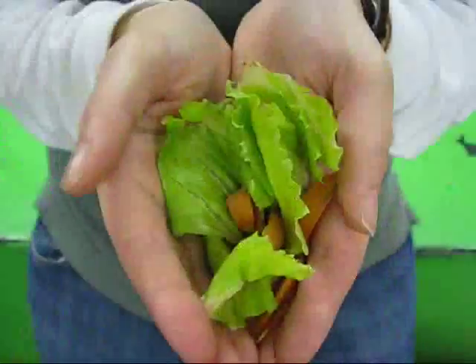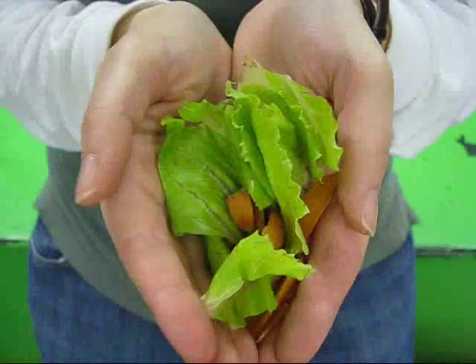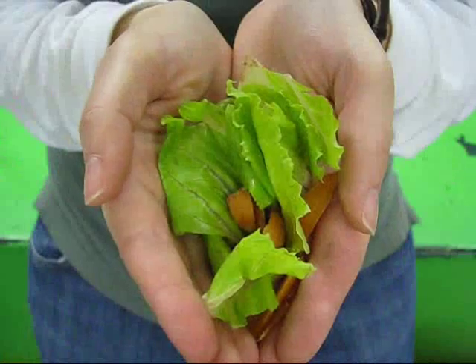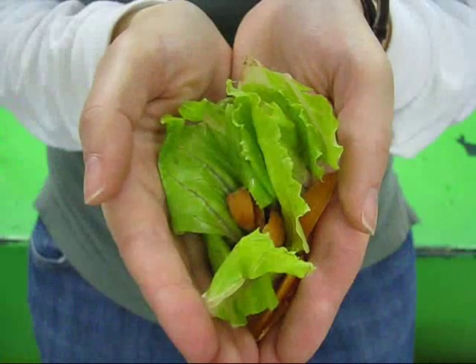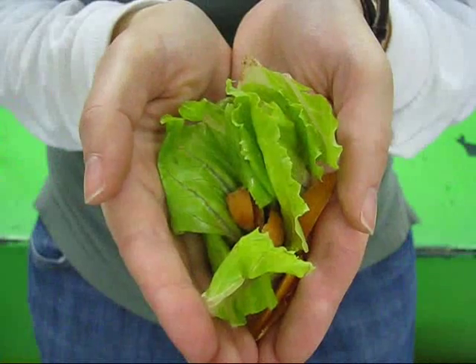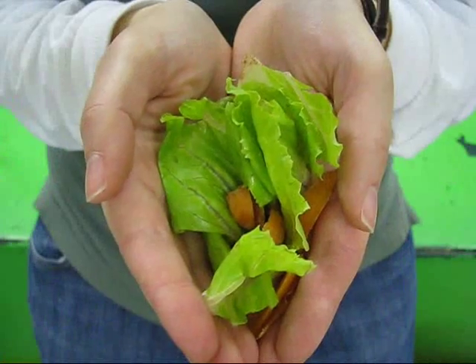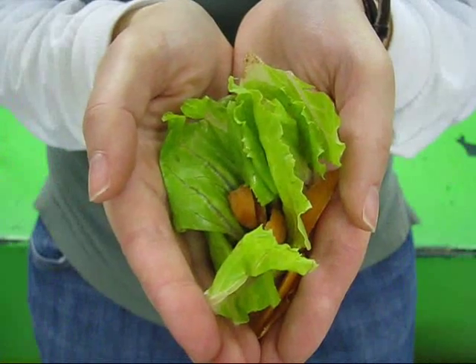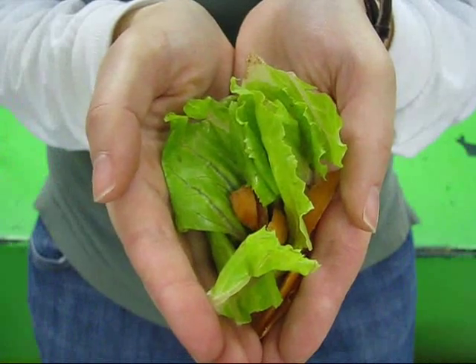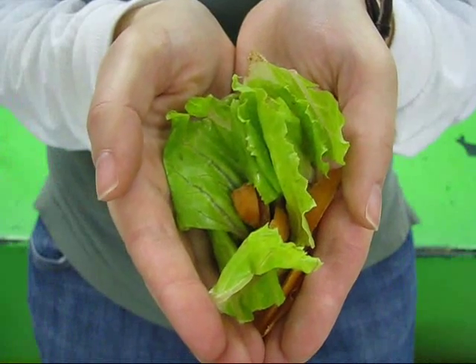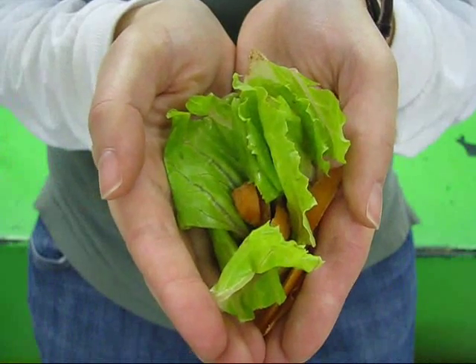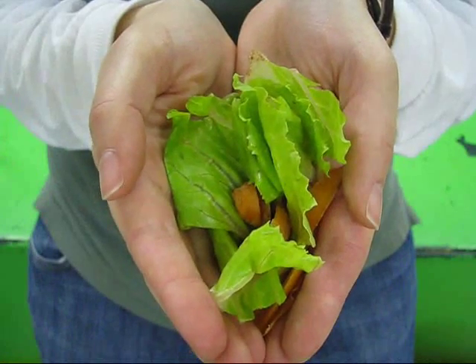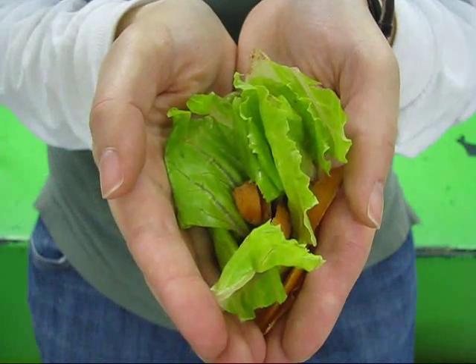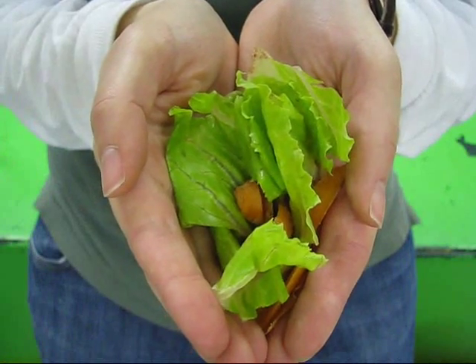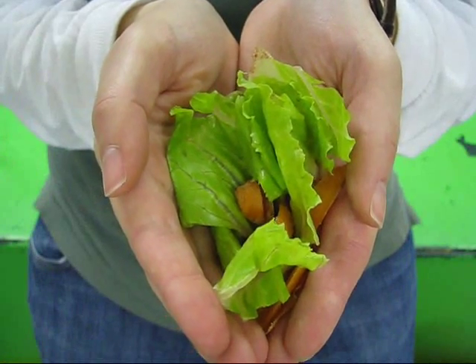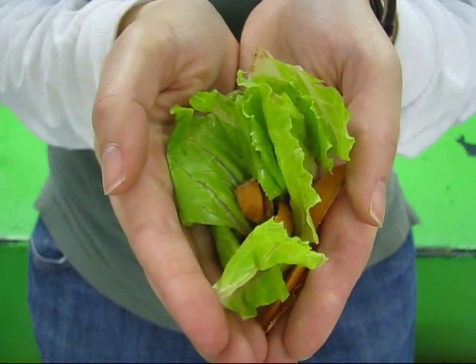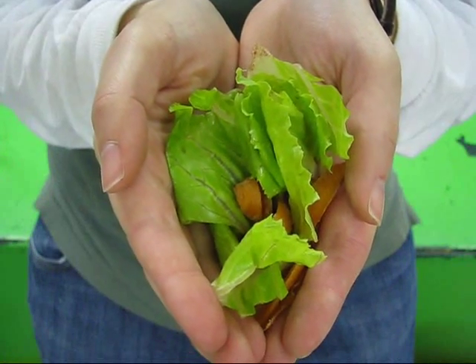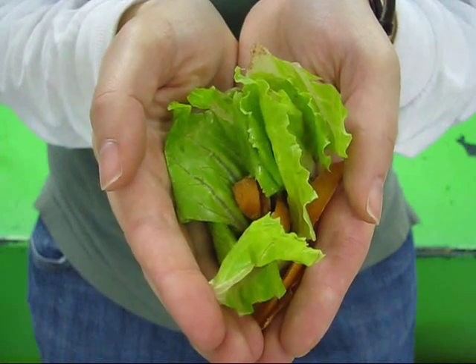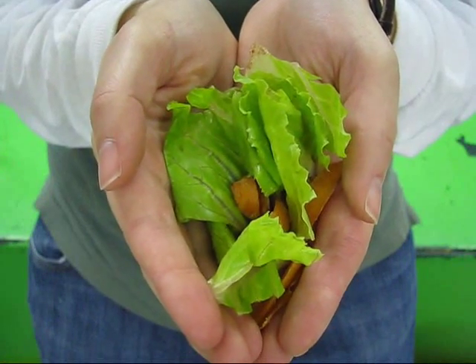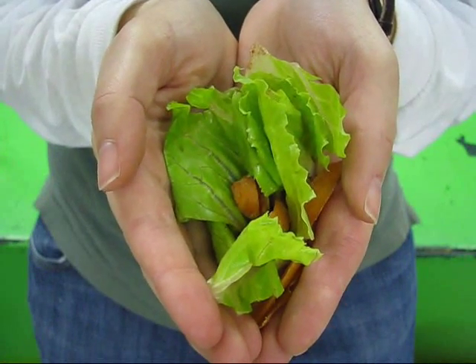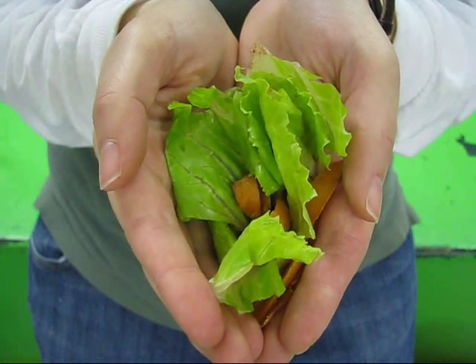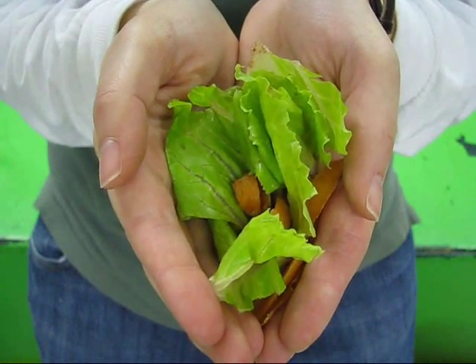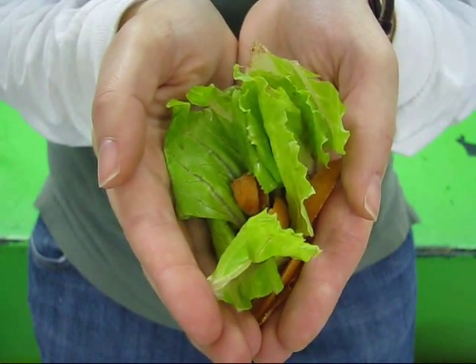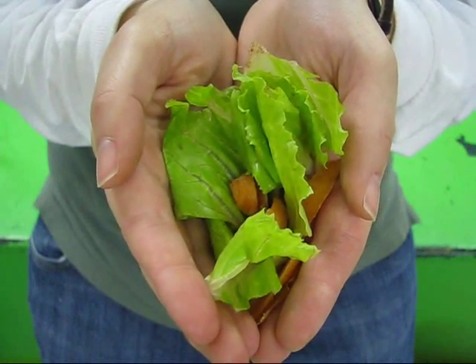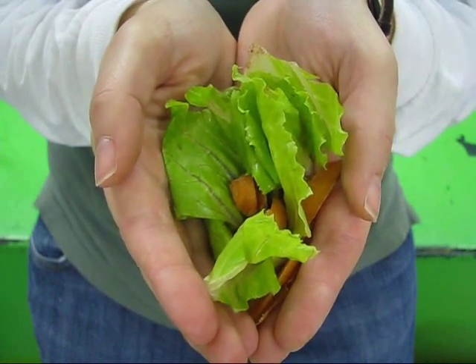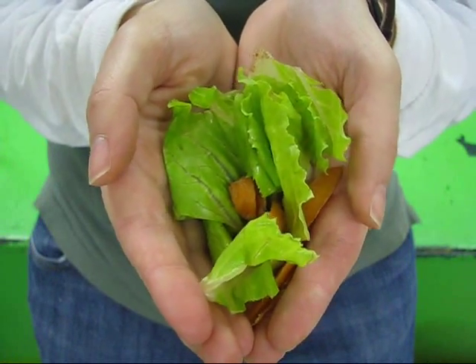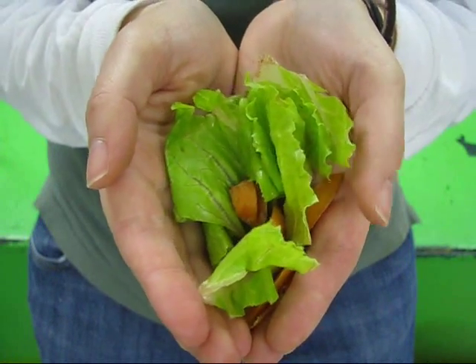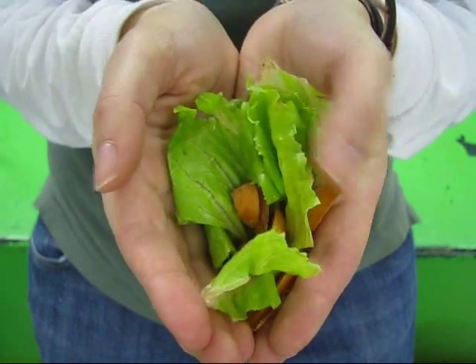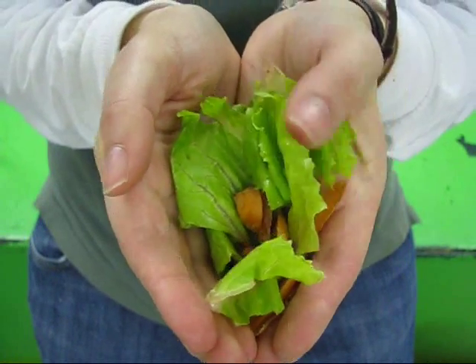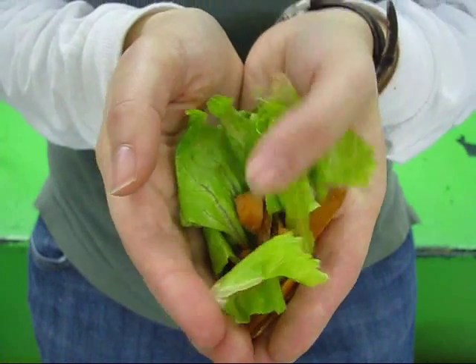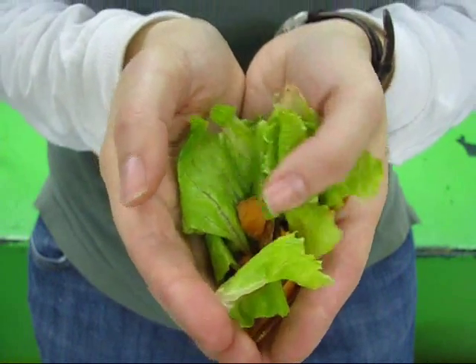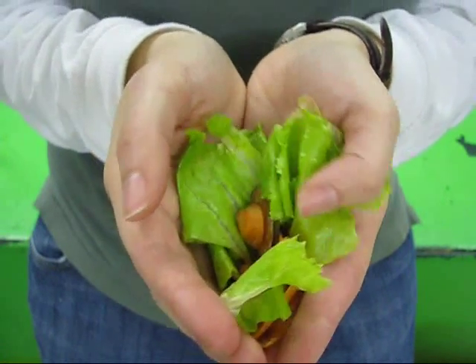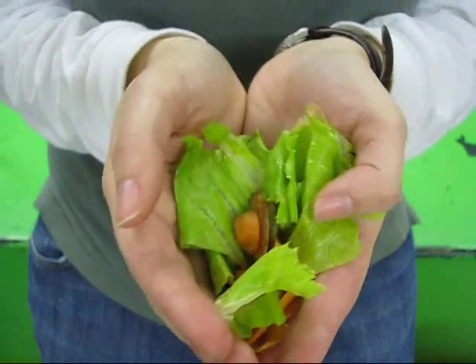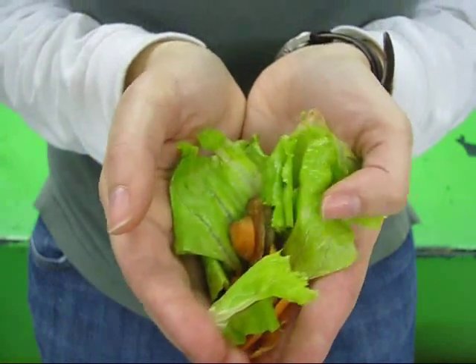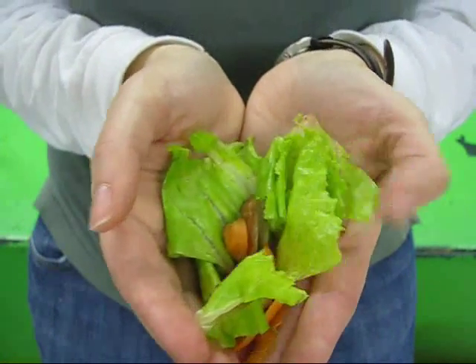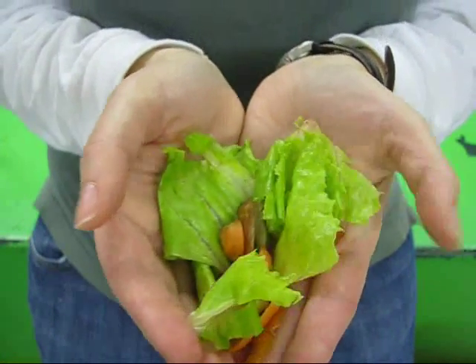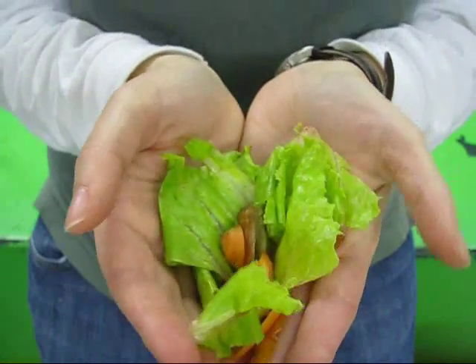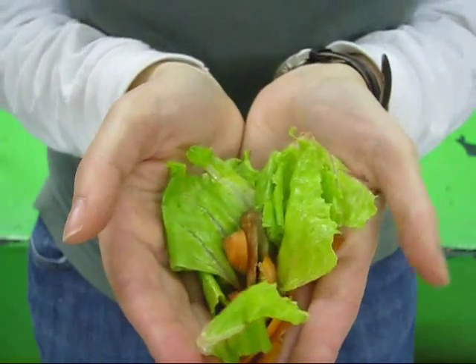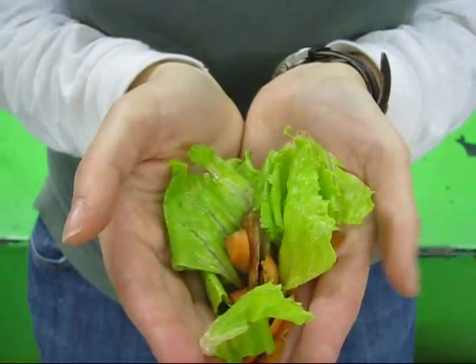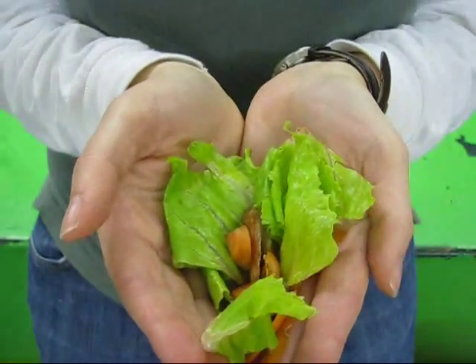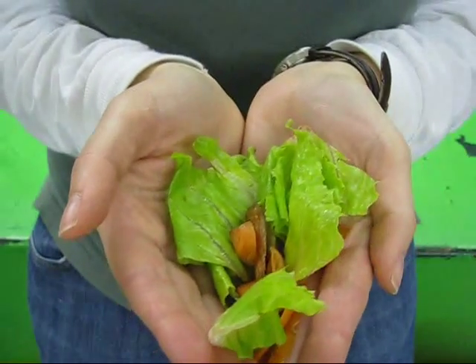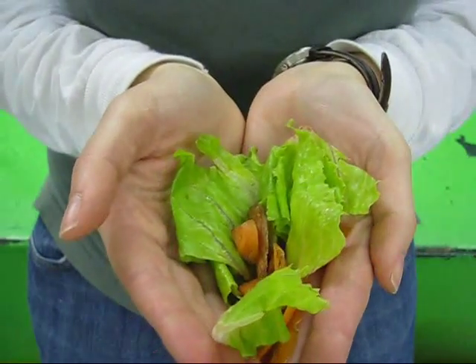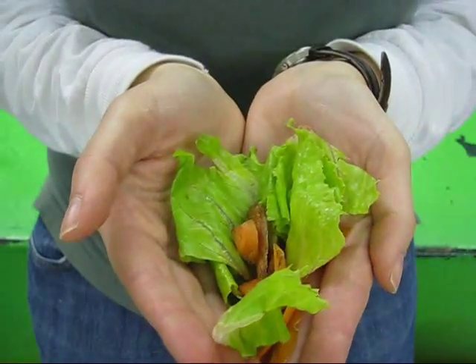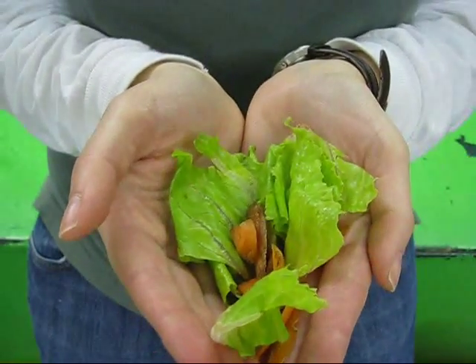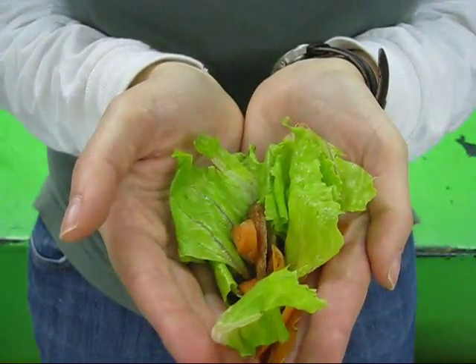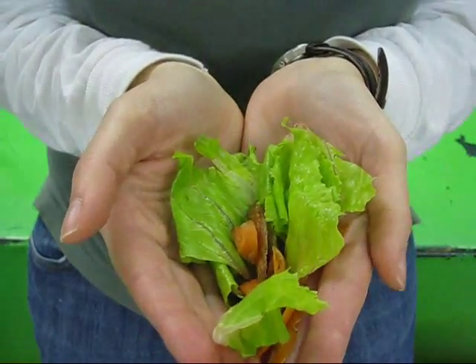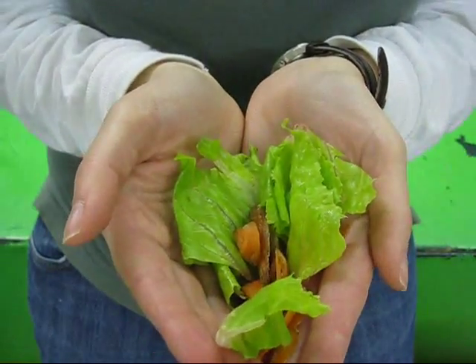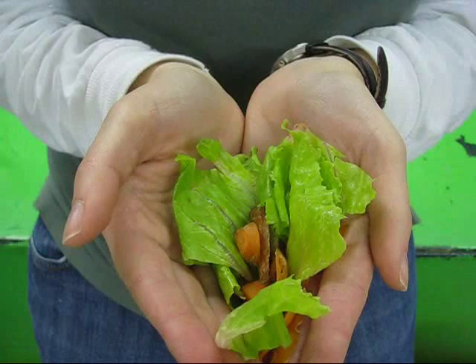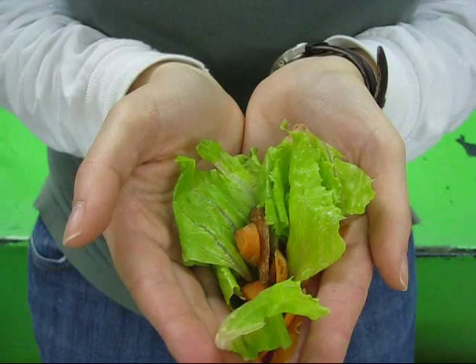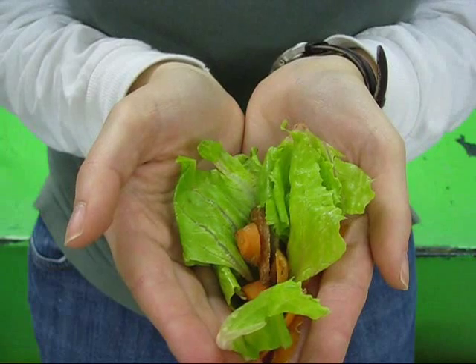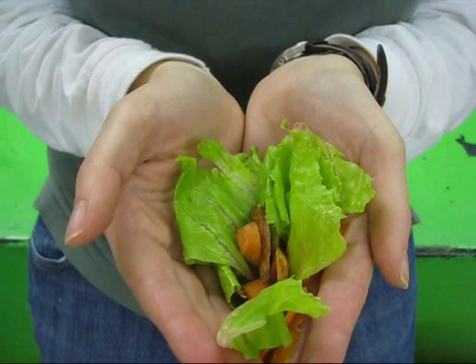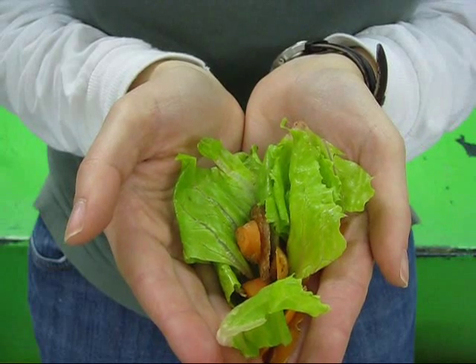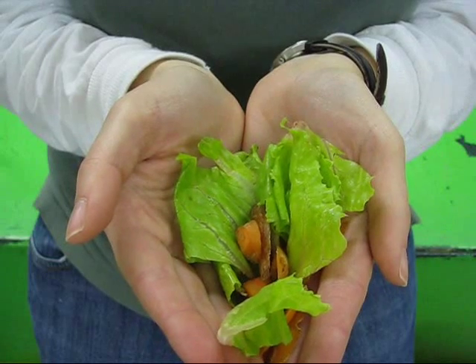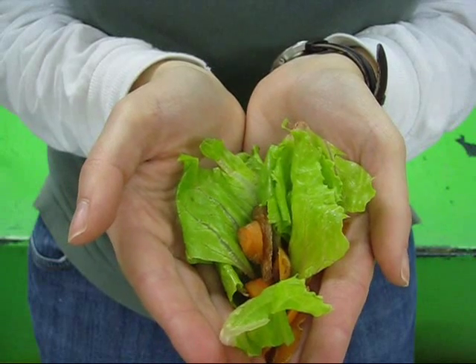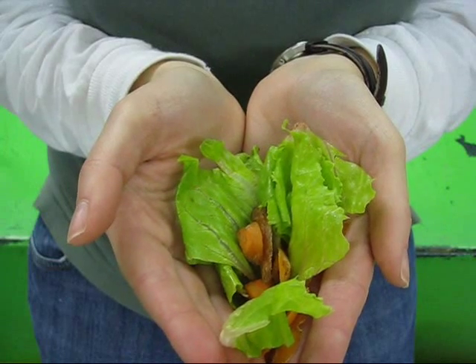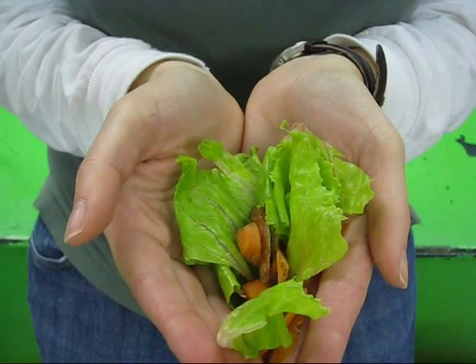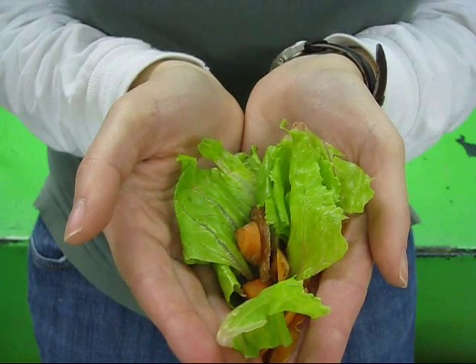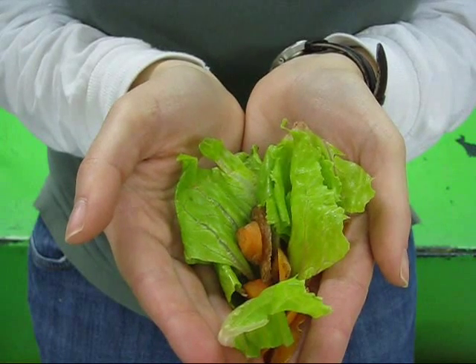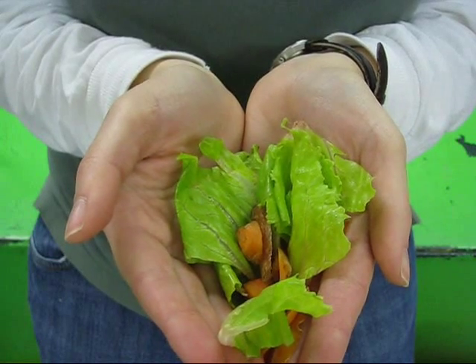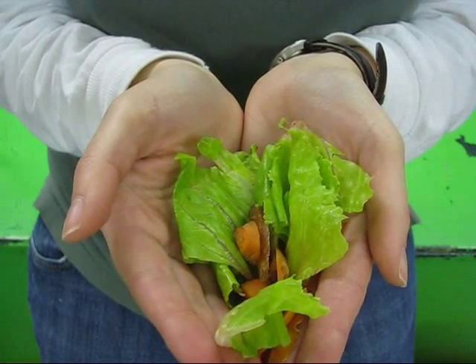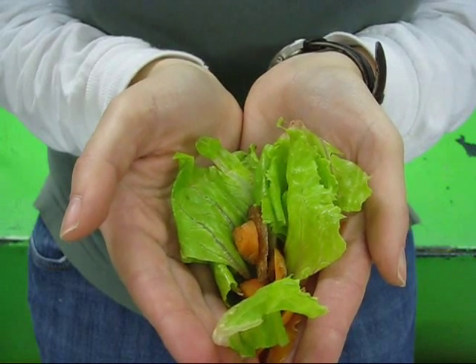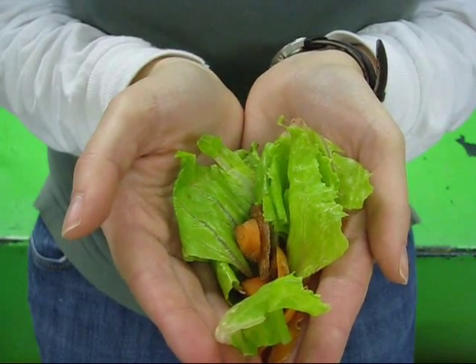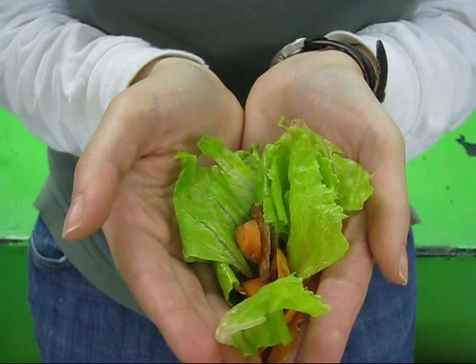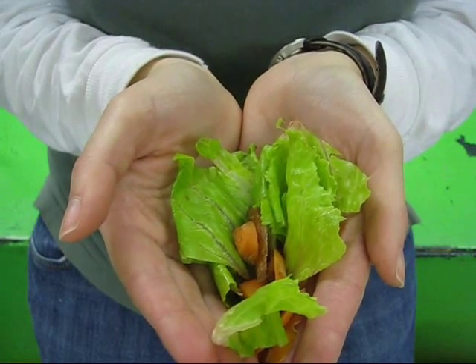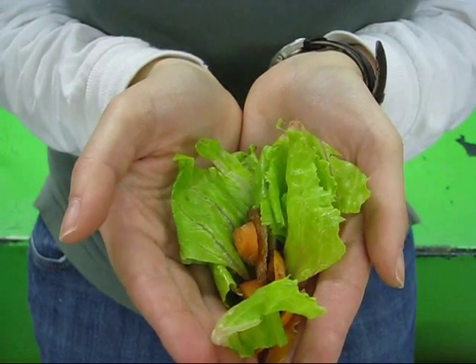Finally, you will need food scraps. Try to avoid citrus, onion, dairy, and meat to avoid pests.